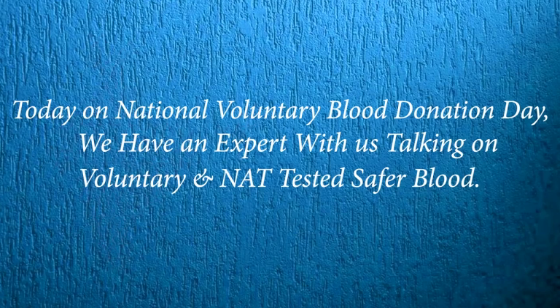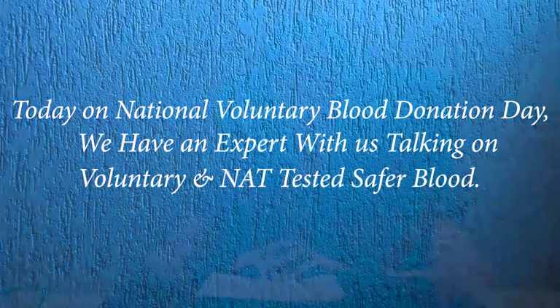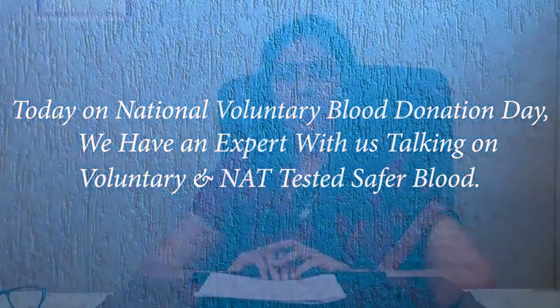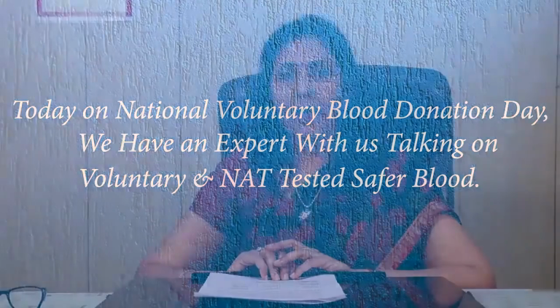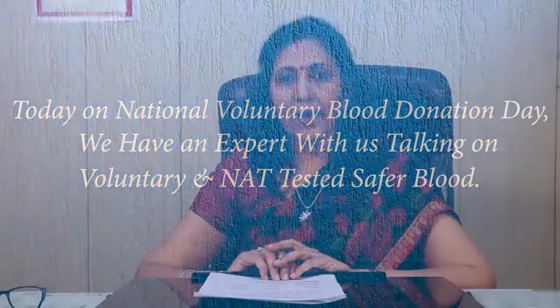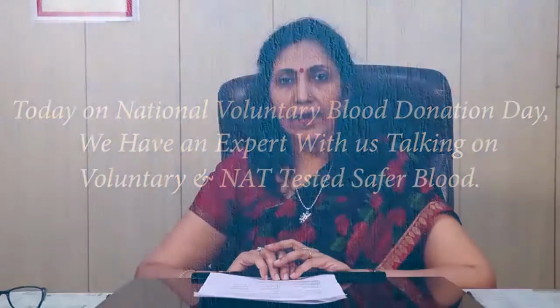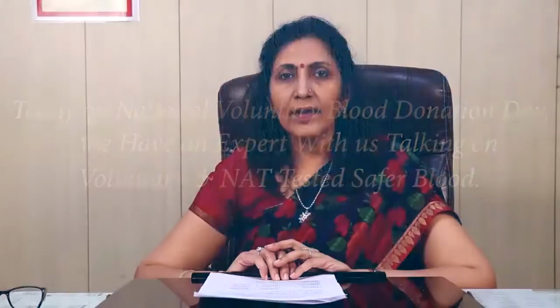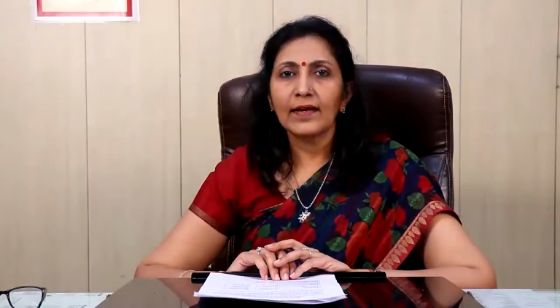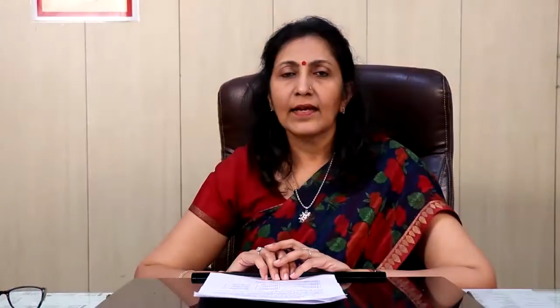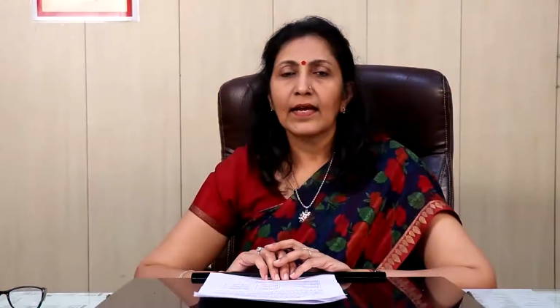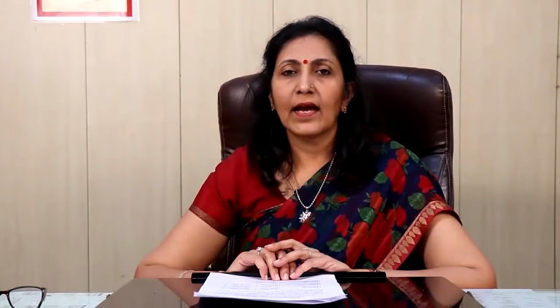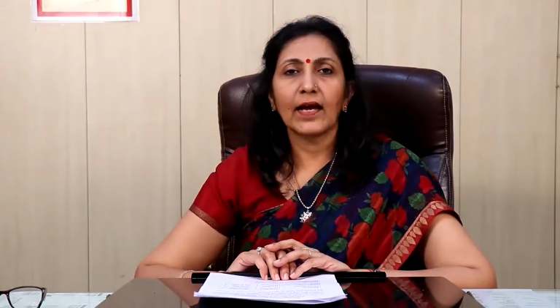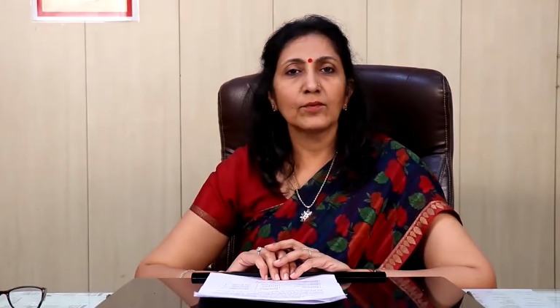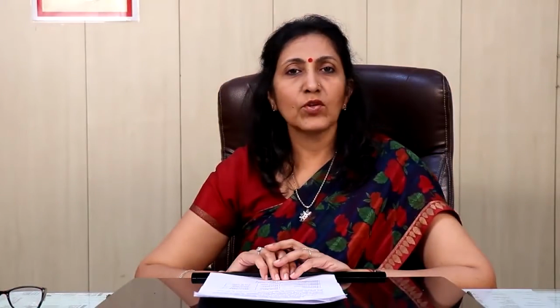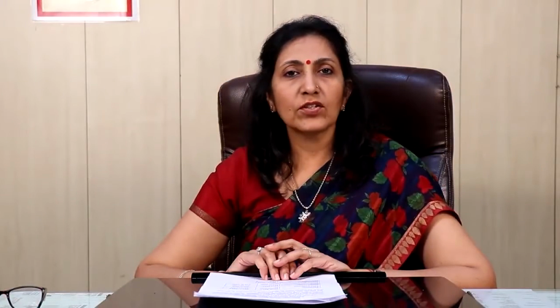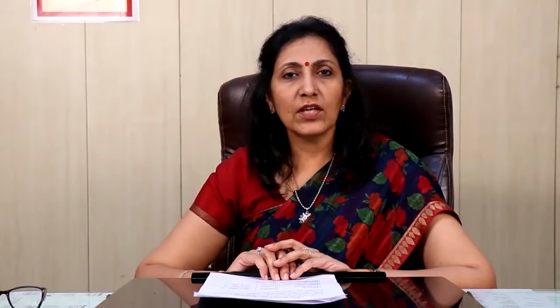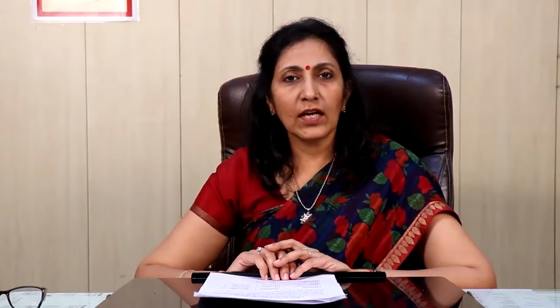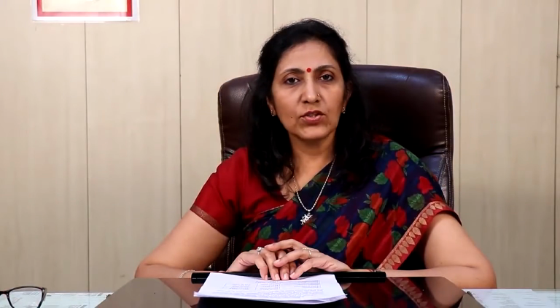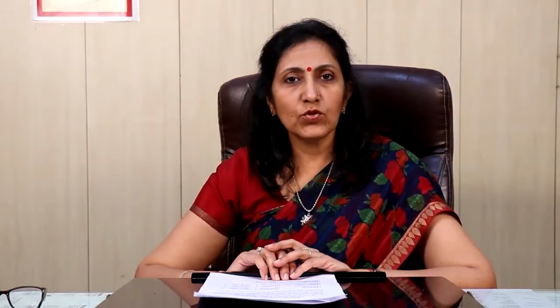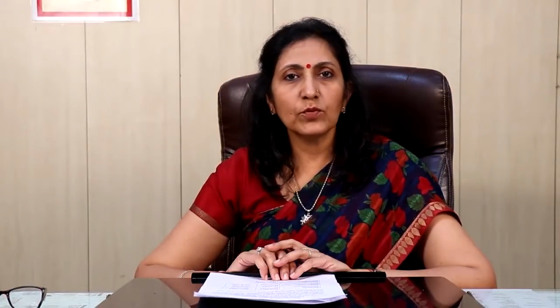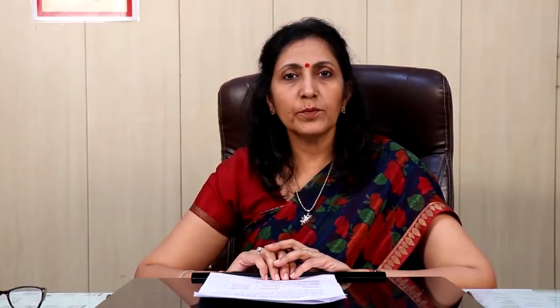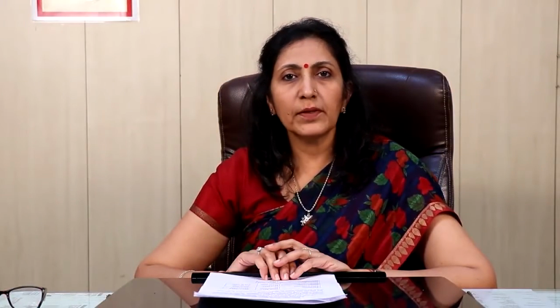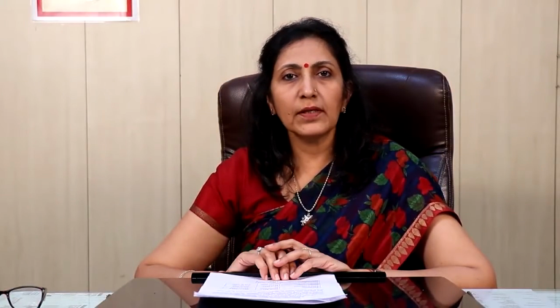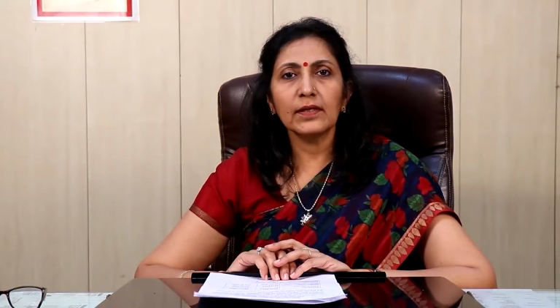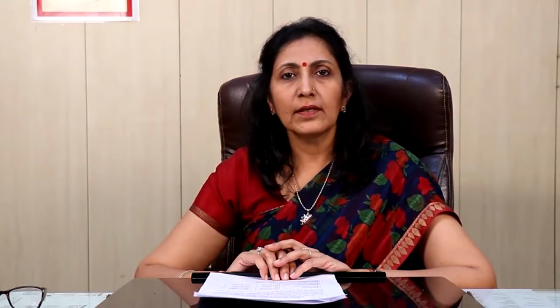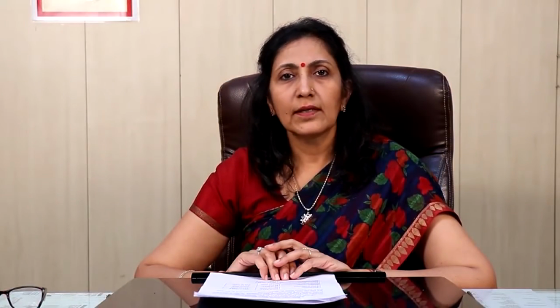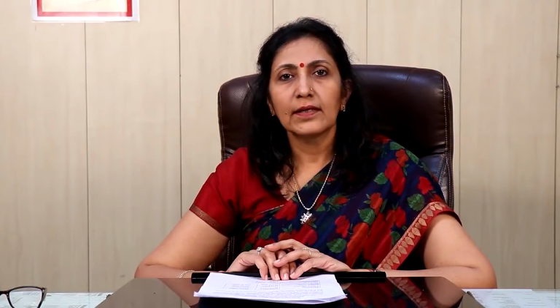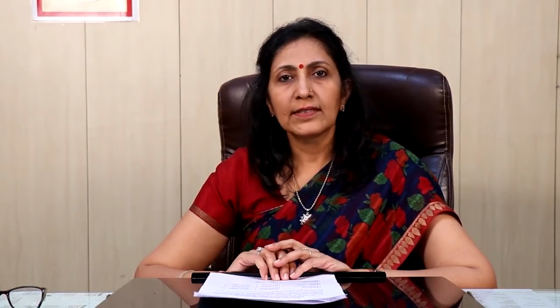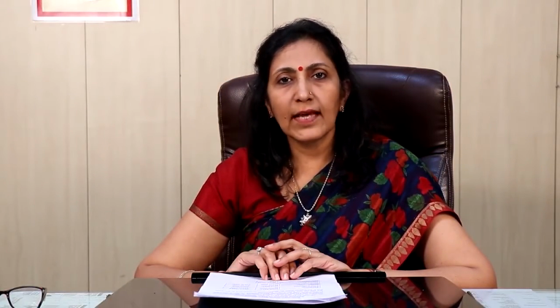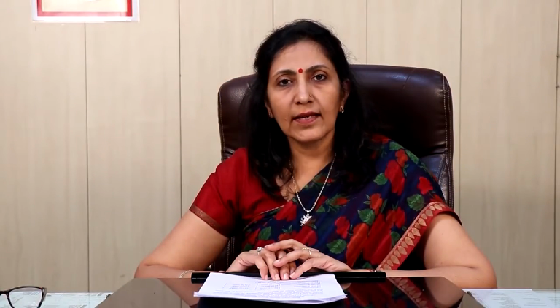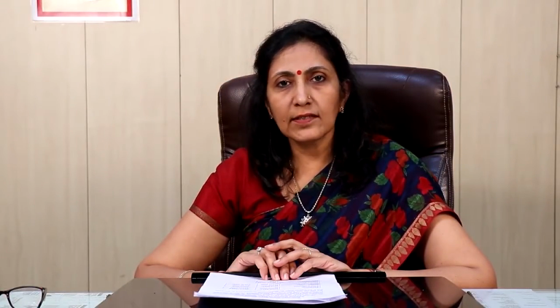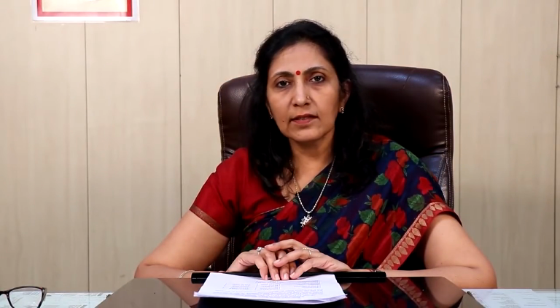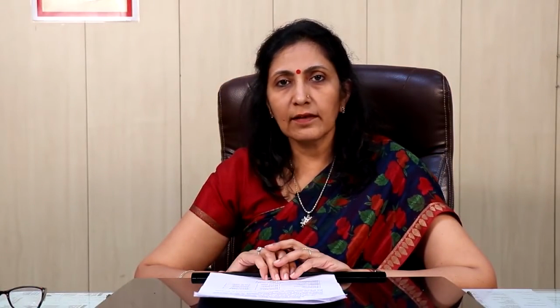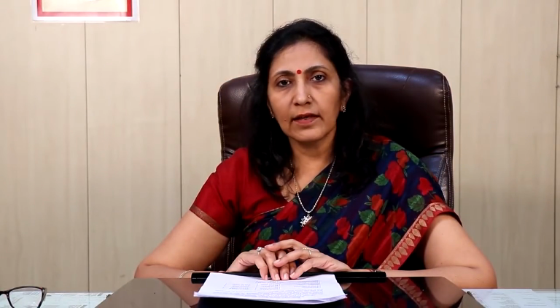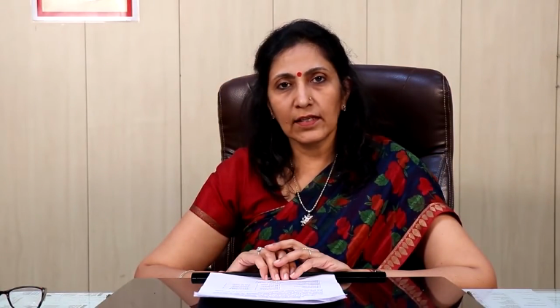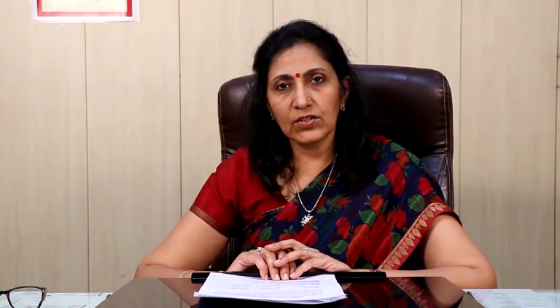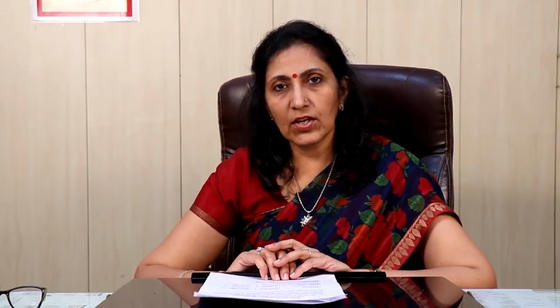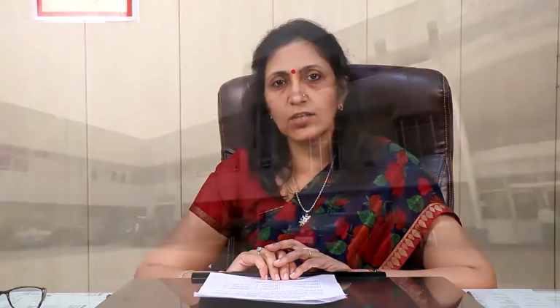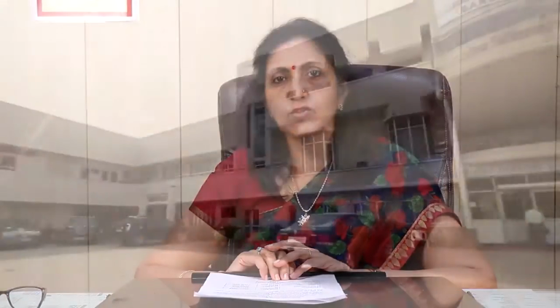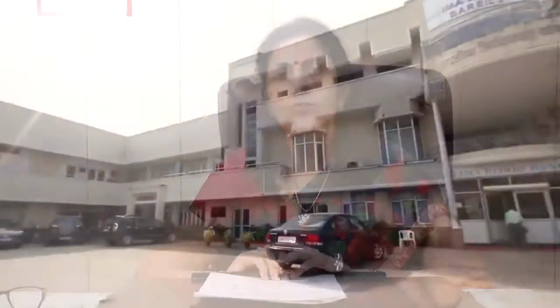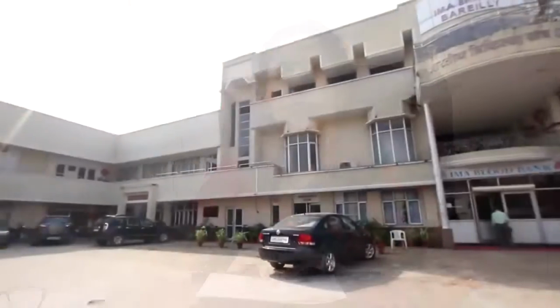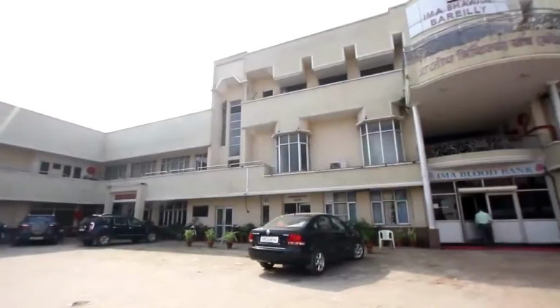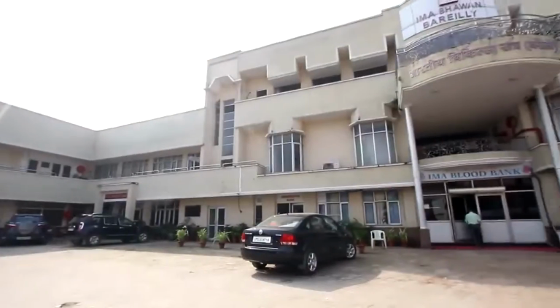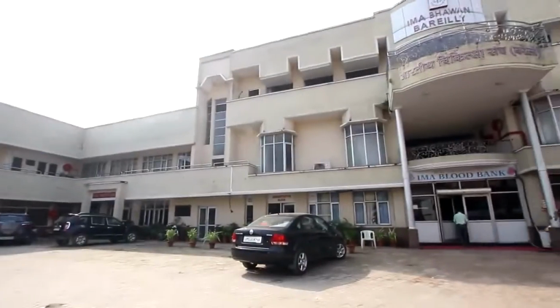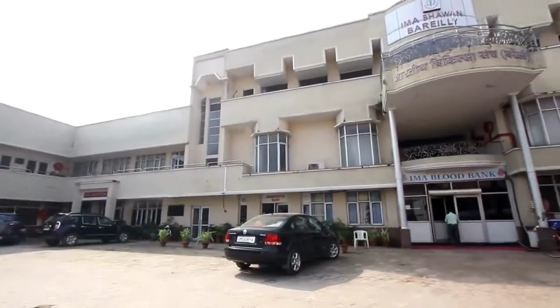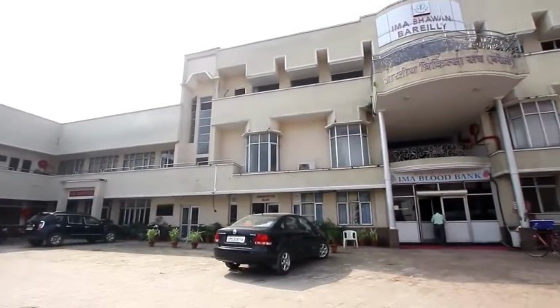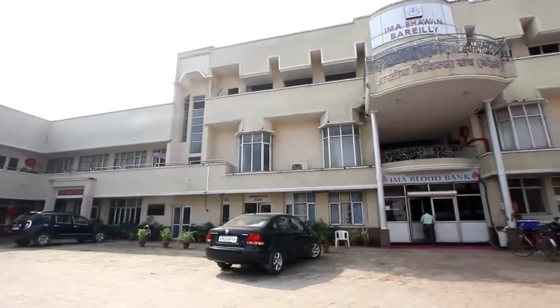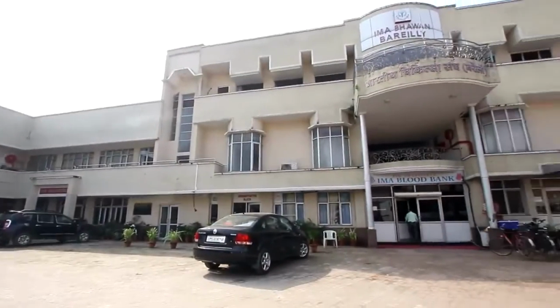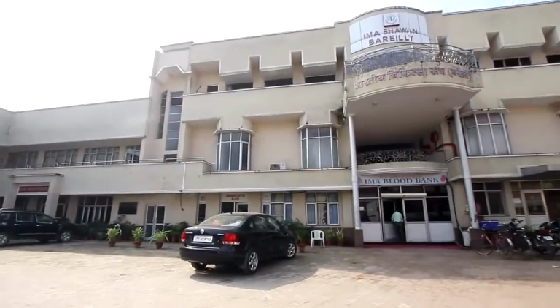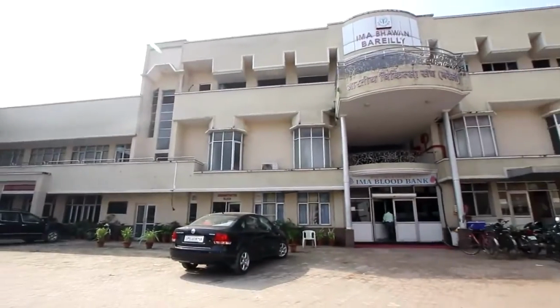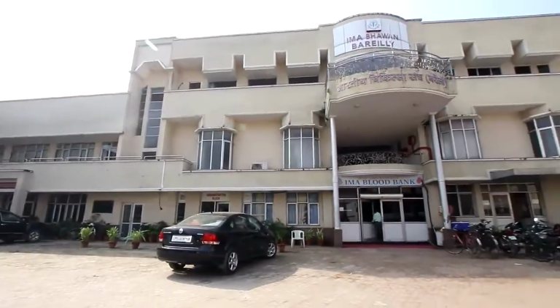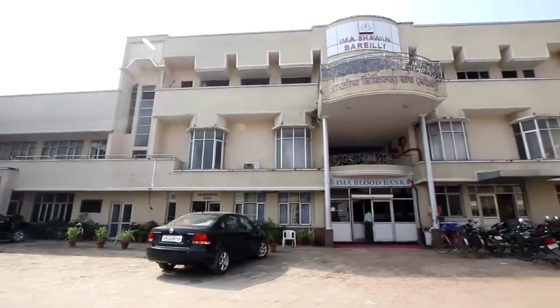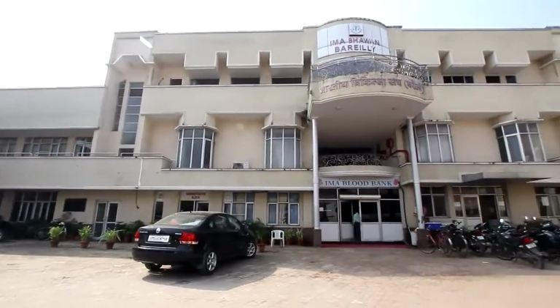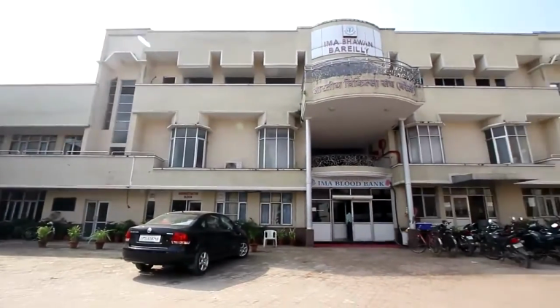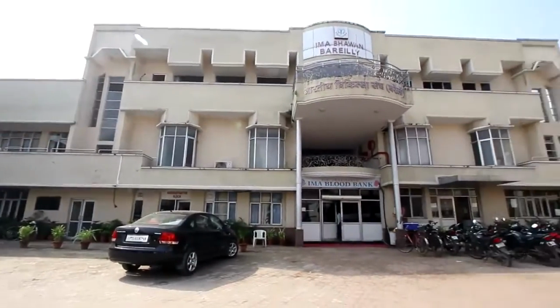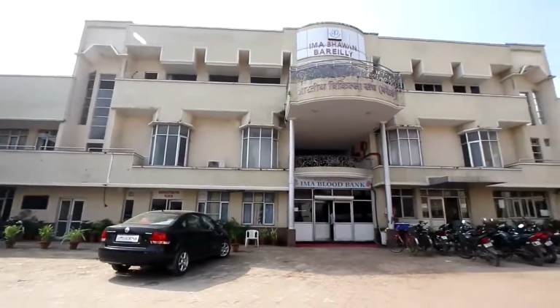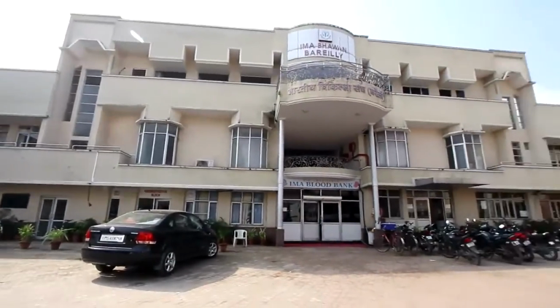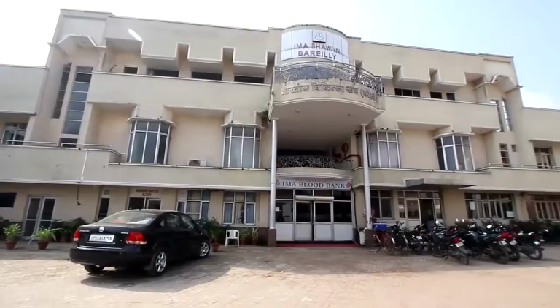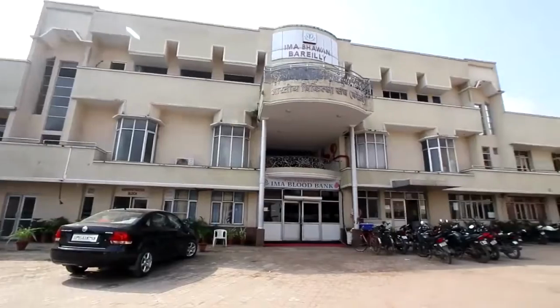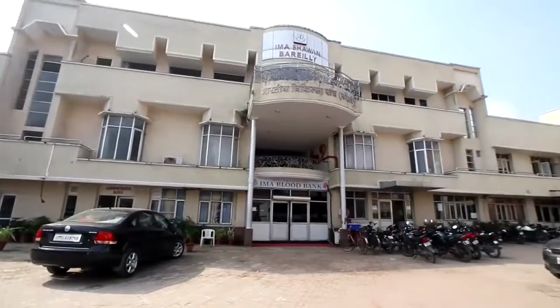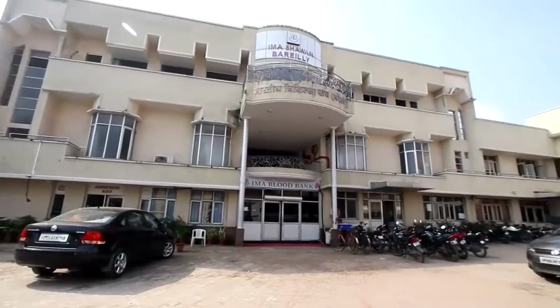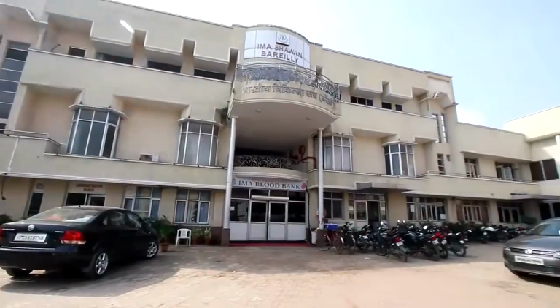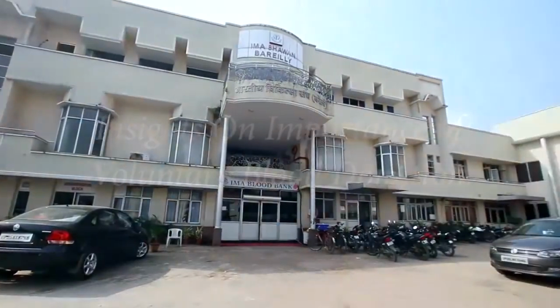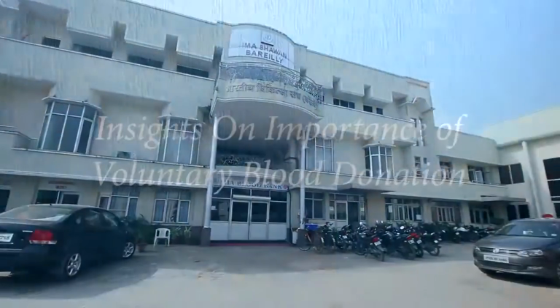I am Dr. Anju Upal, Director and in-charge of IMA Blood Bank Vareli, Uttar Pradesh.